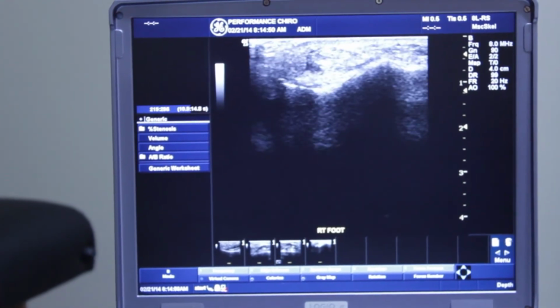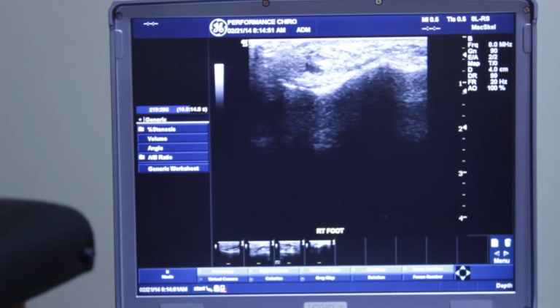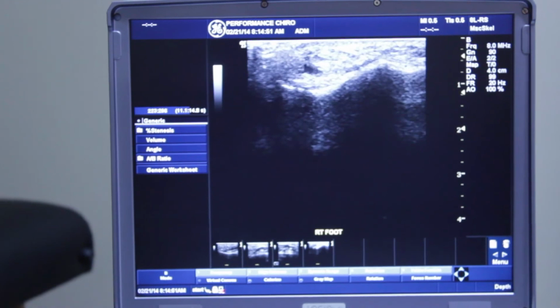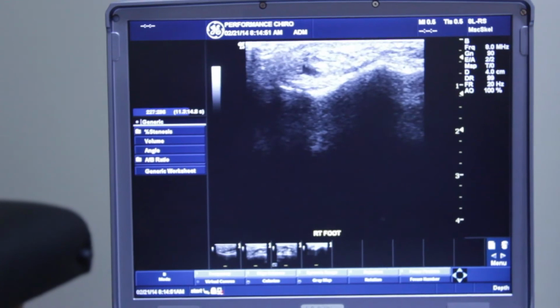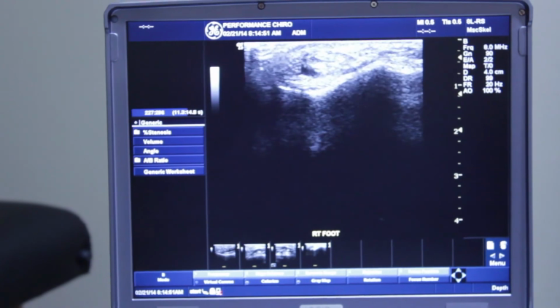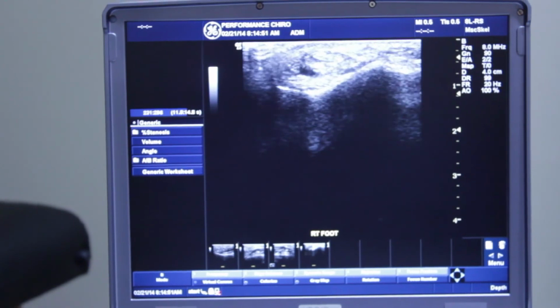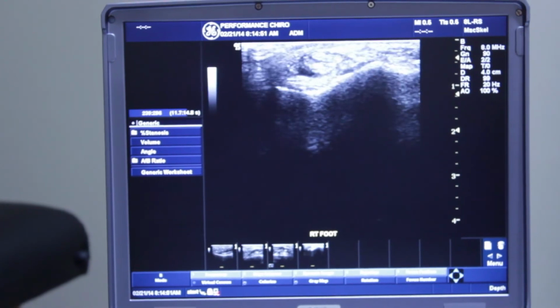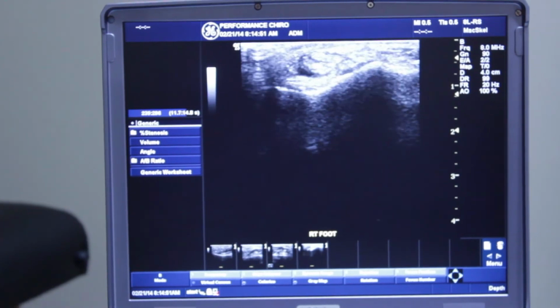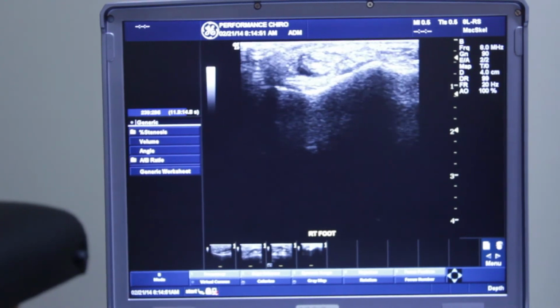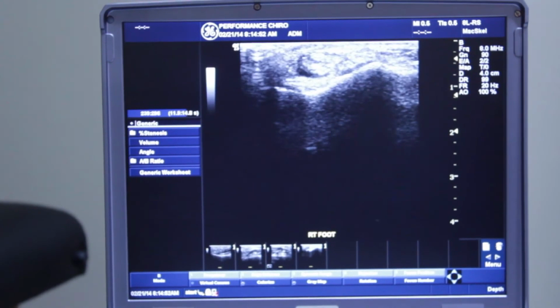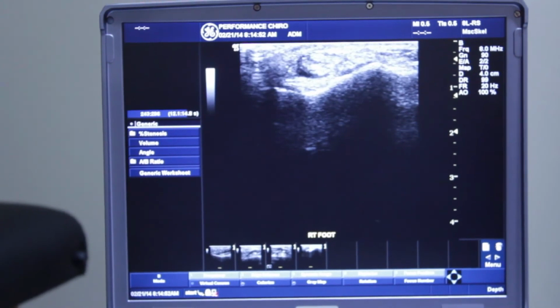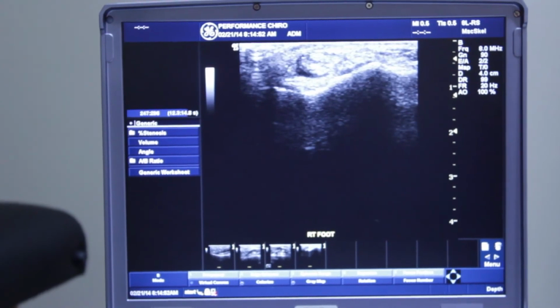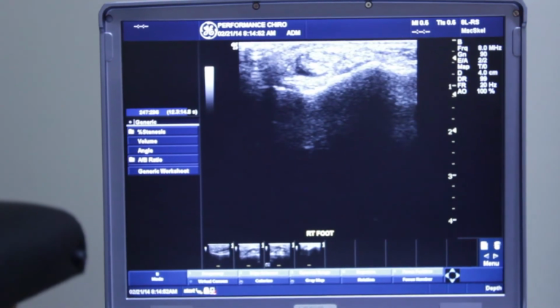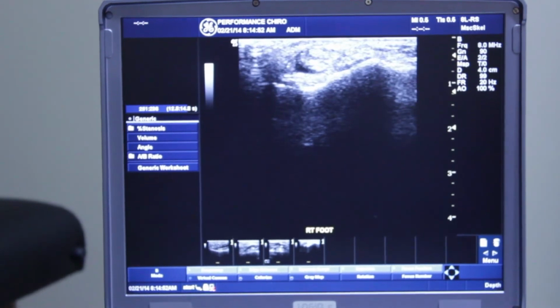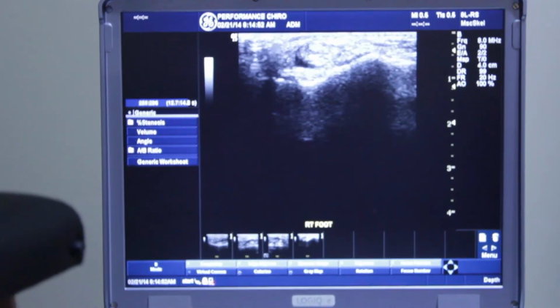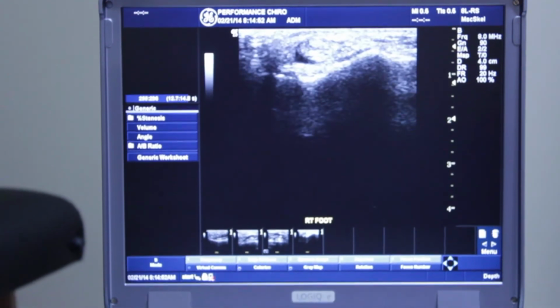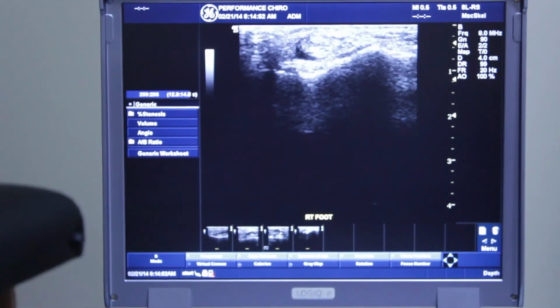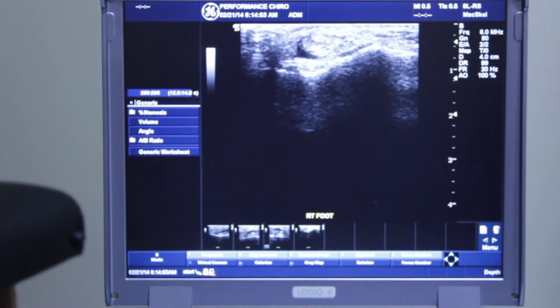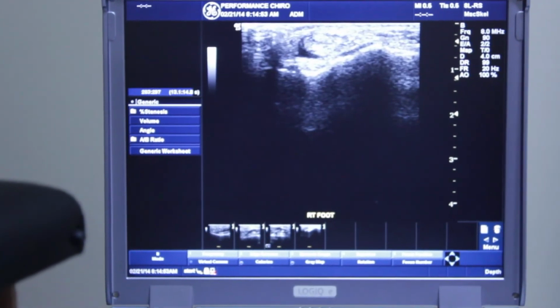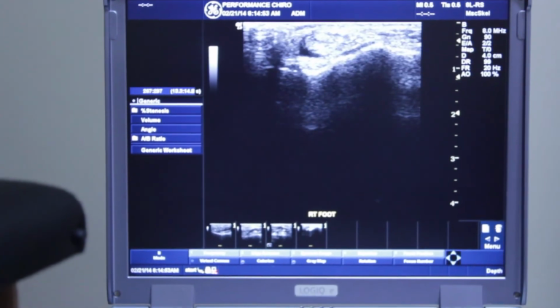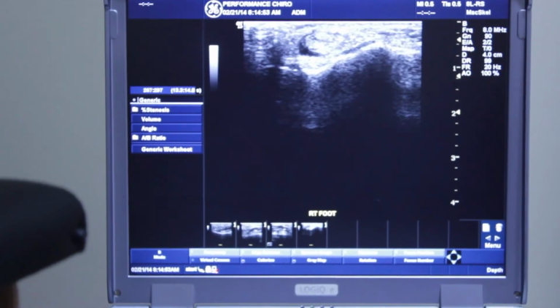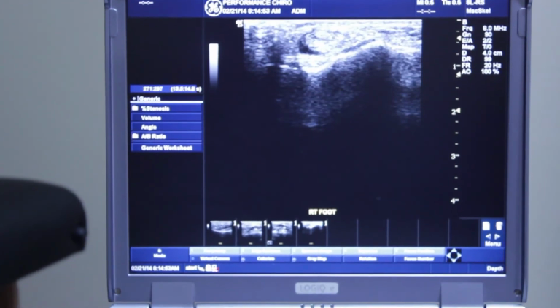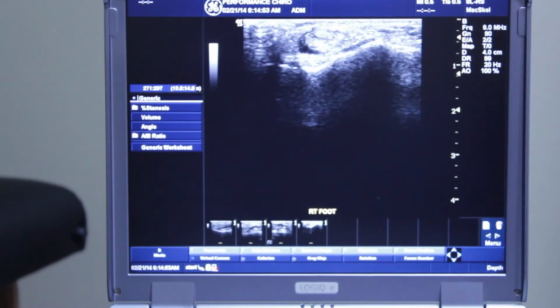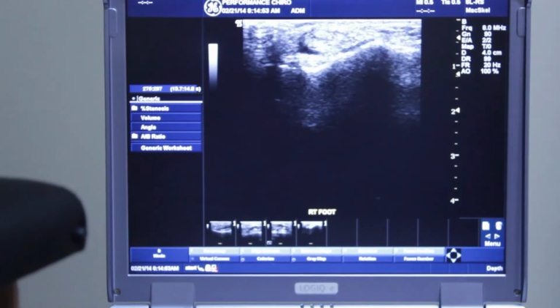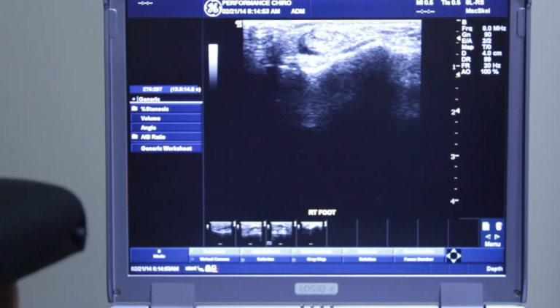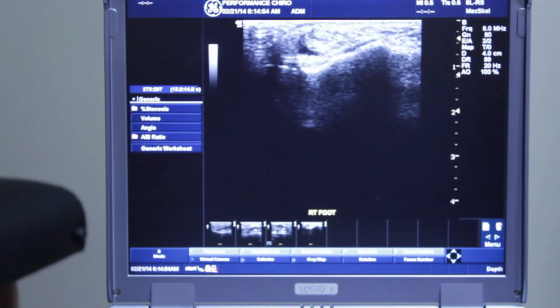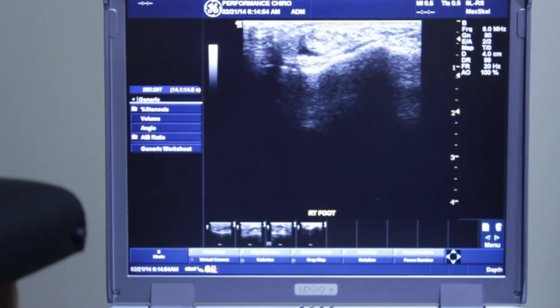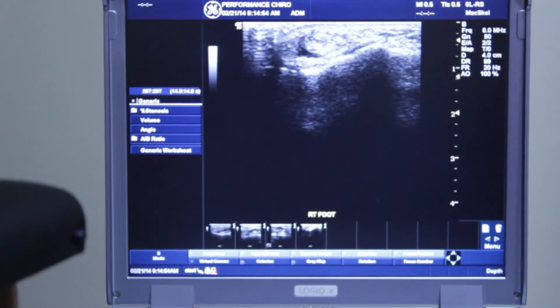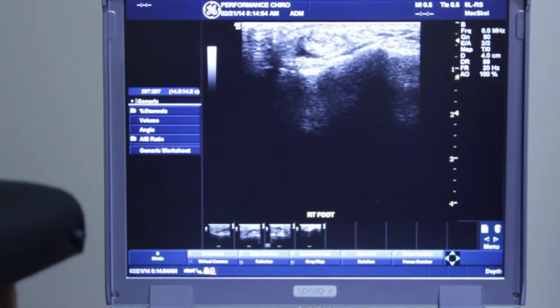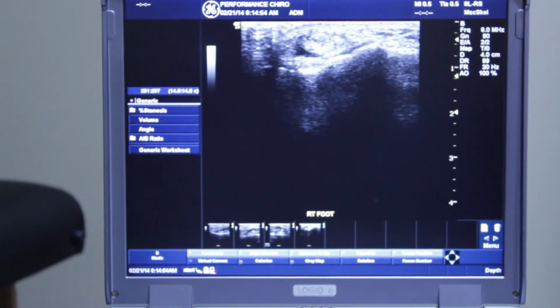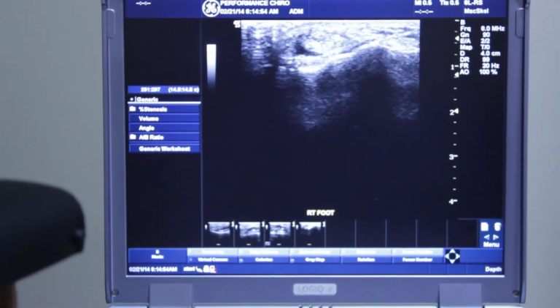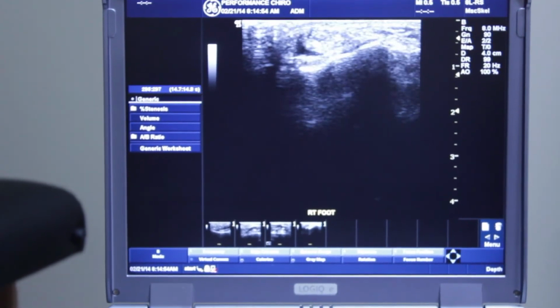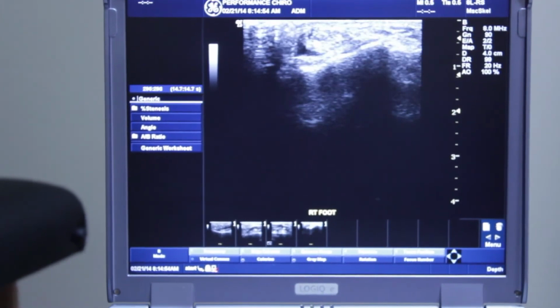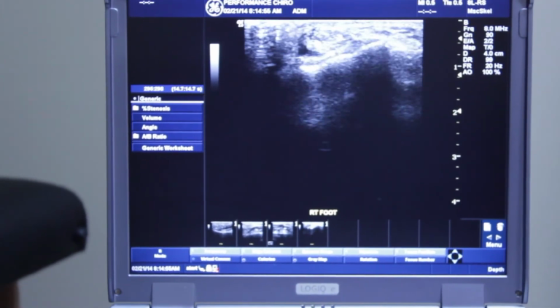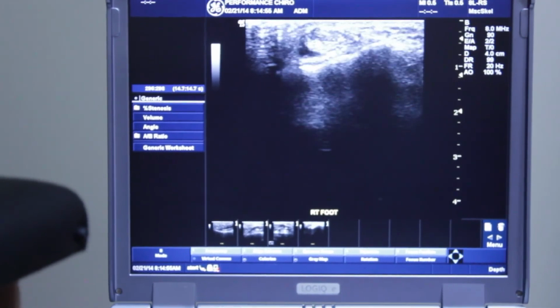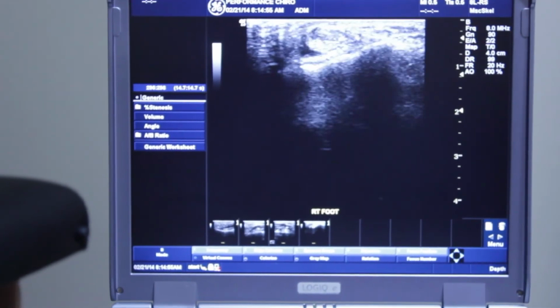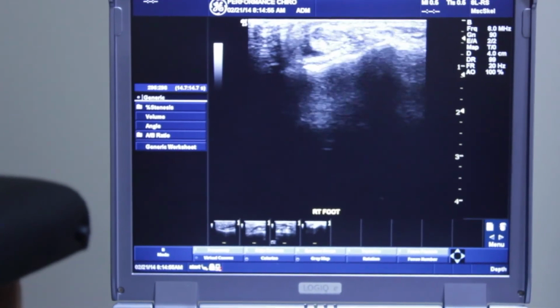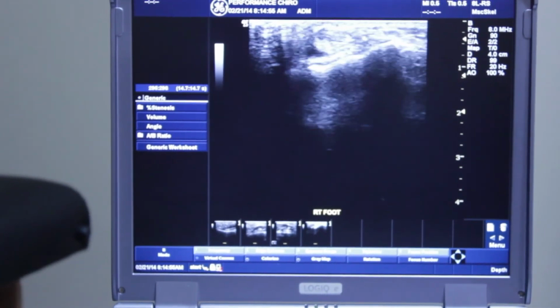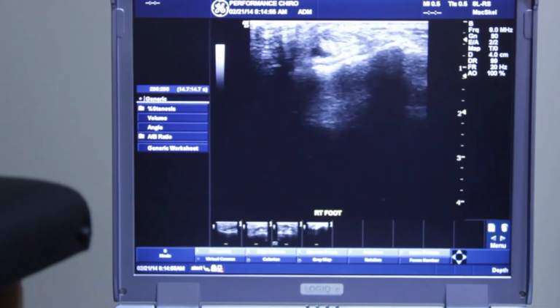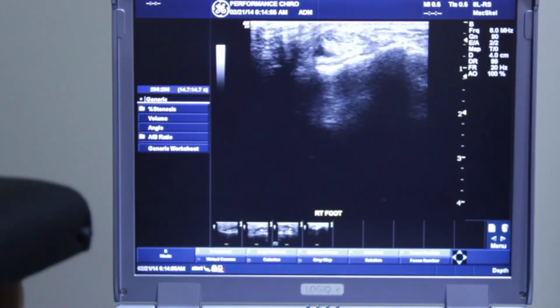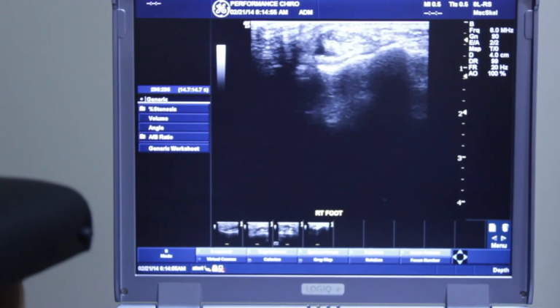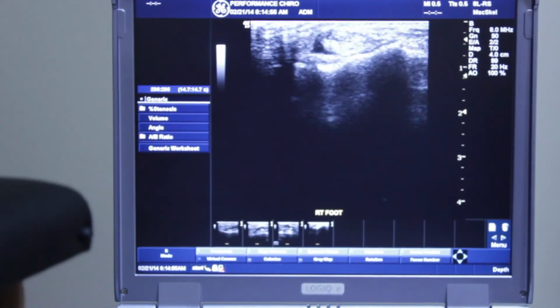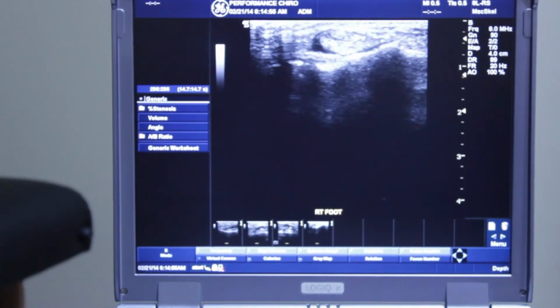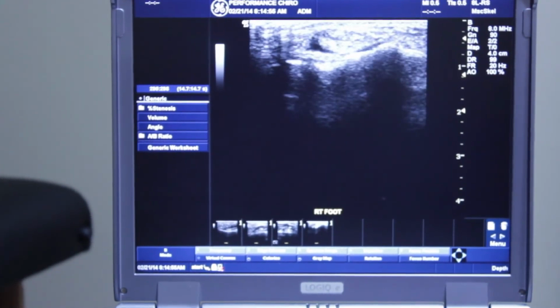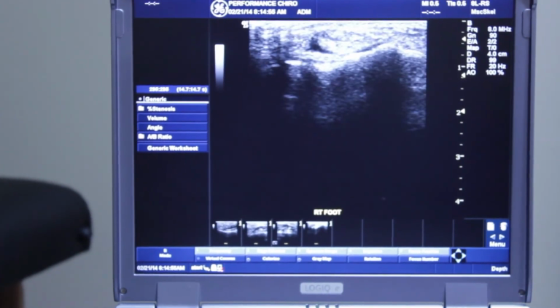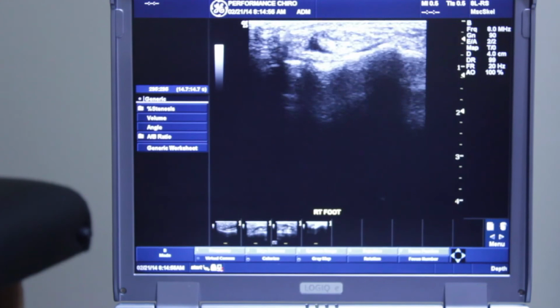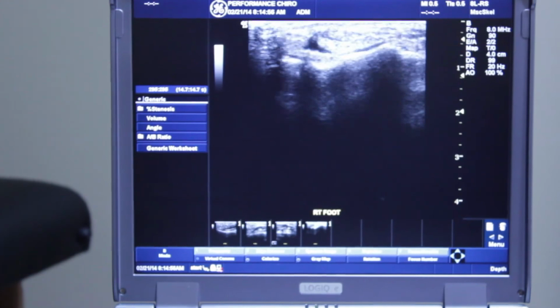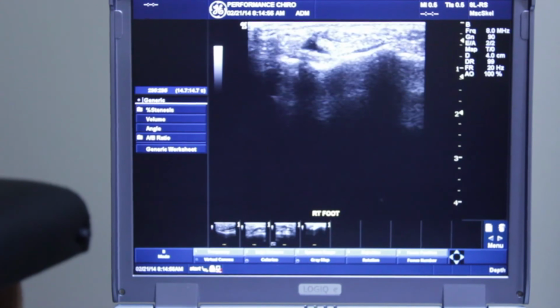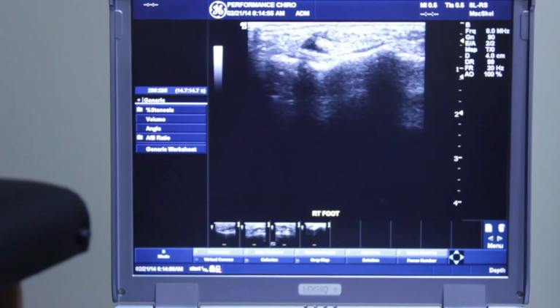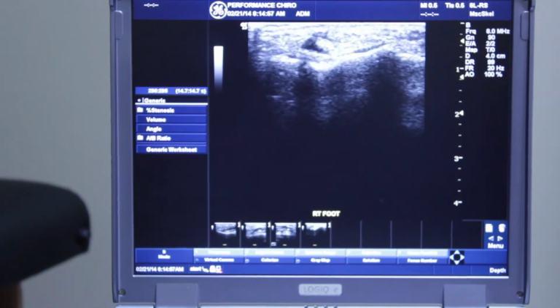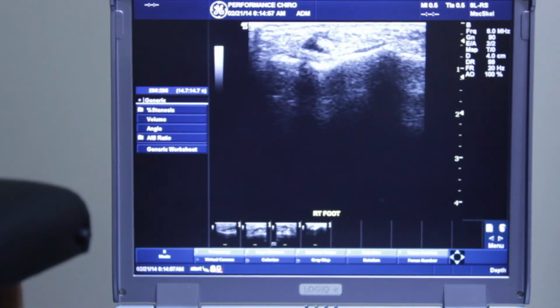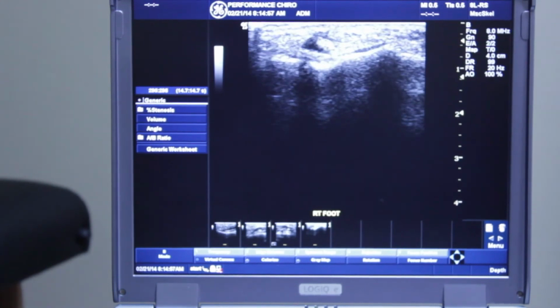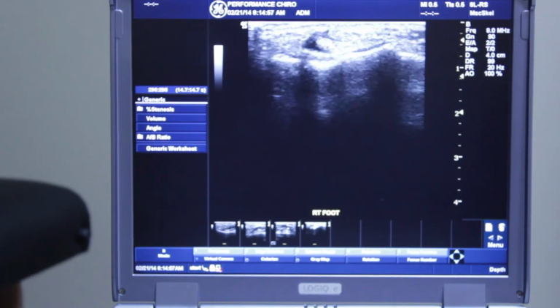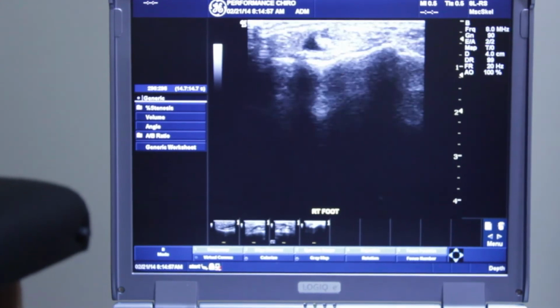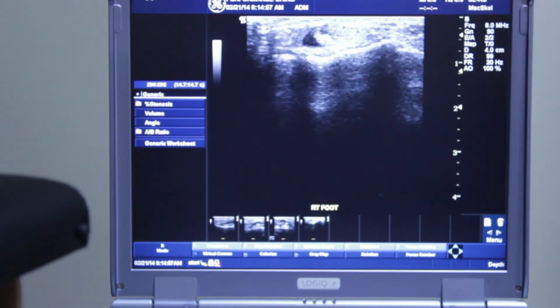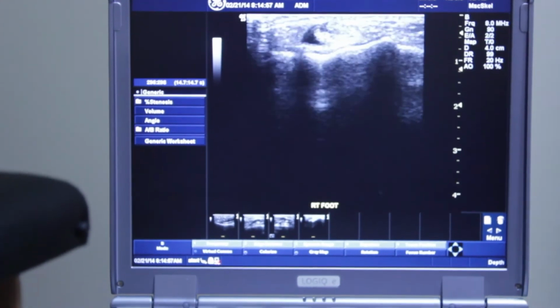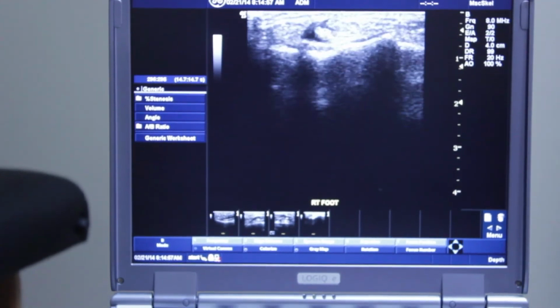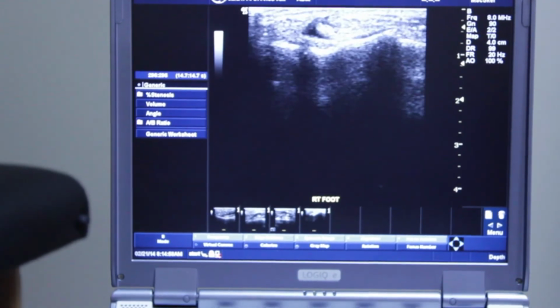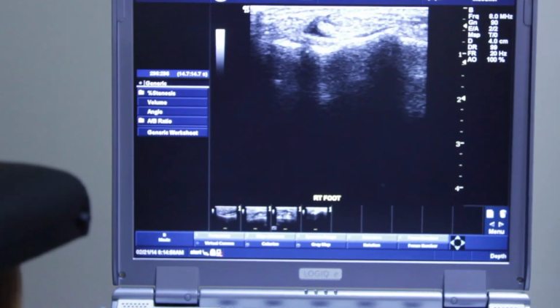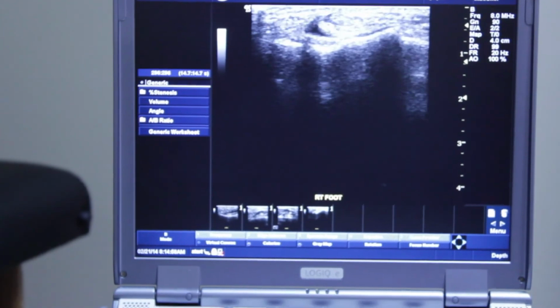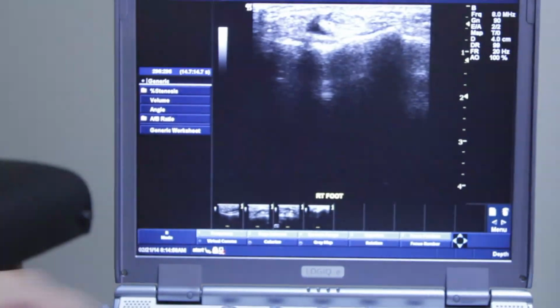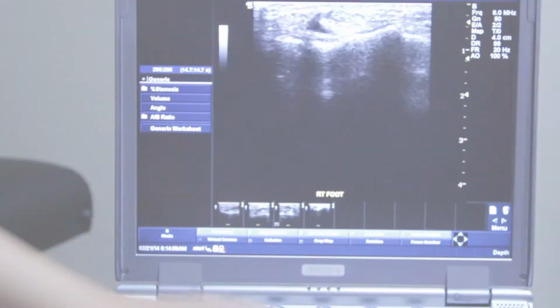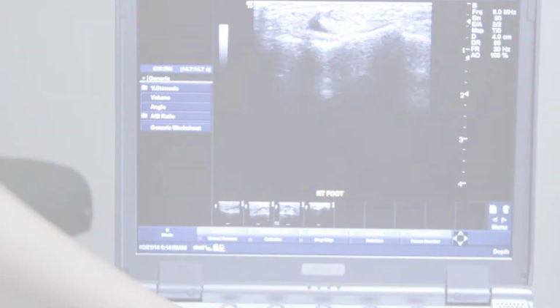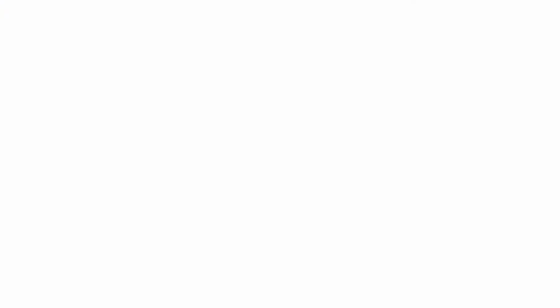But if I go just a tiny bit distally, you can see the black inflammation — that's the swelling and thickening of the peroneus longus and brevis.